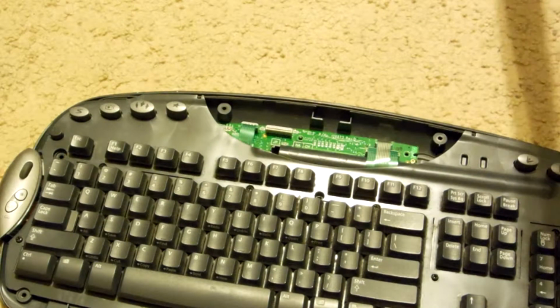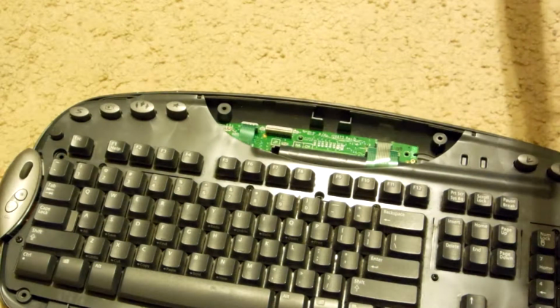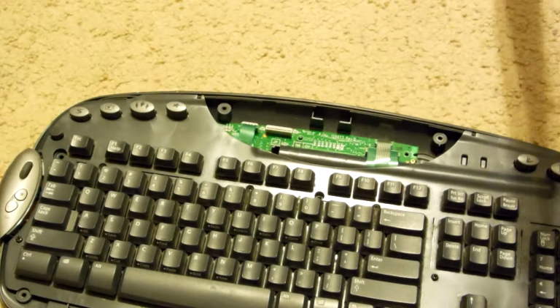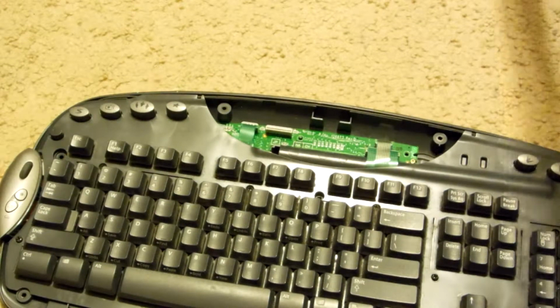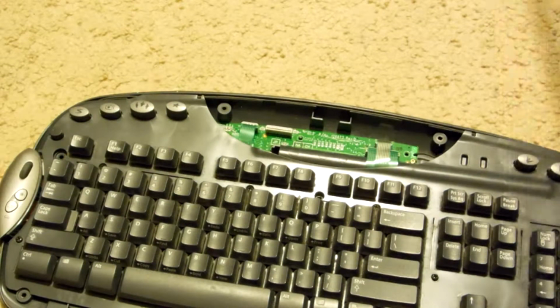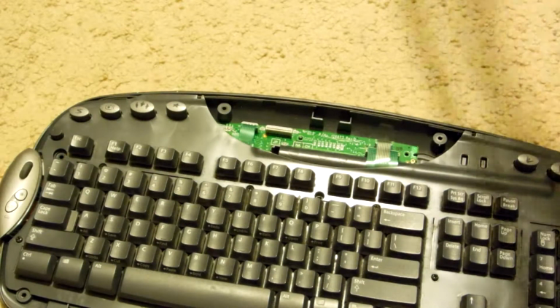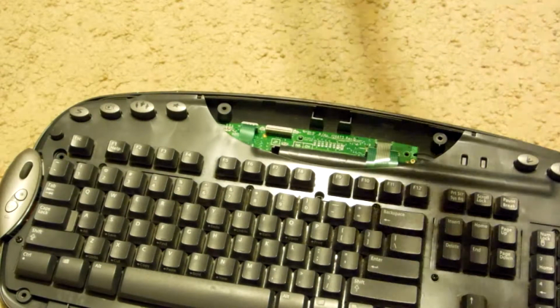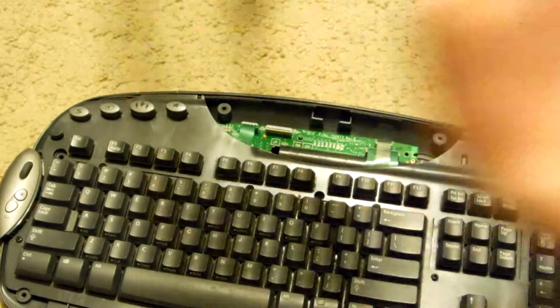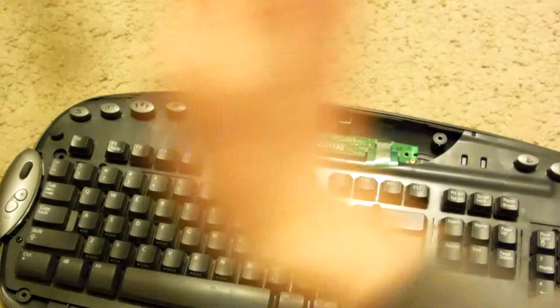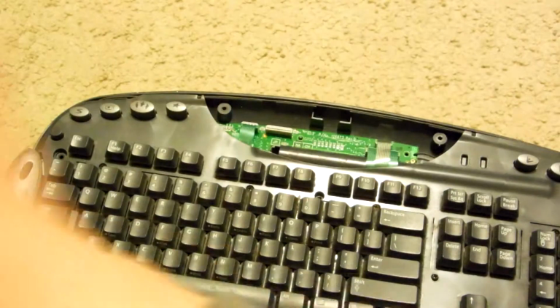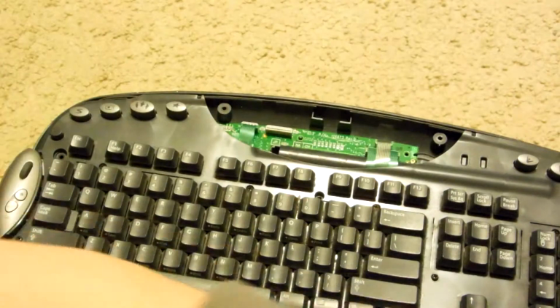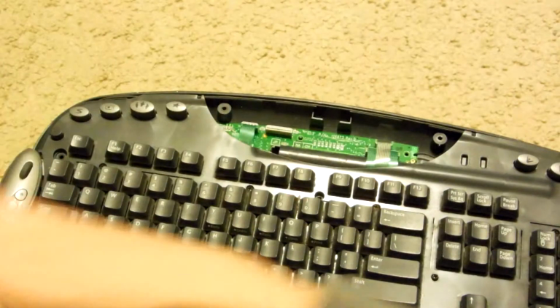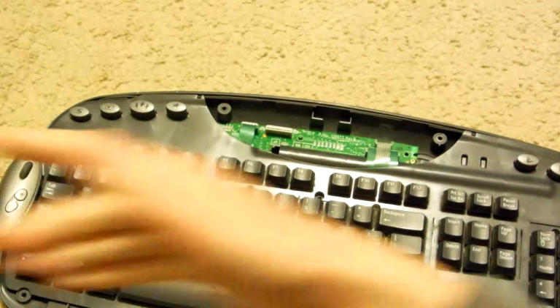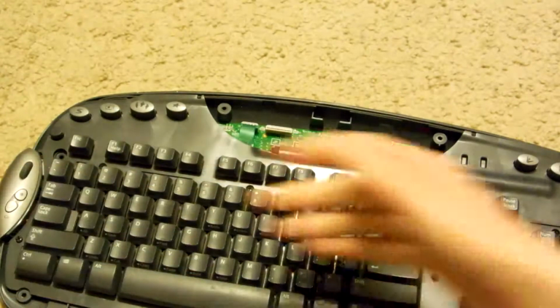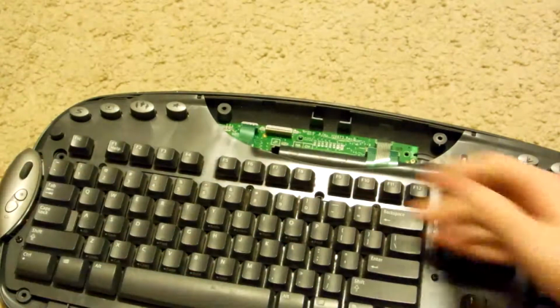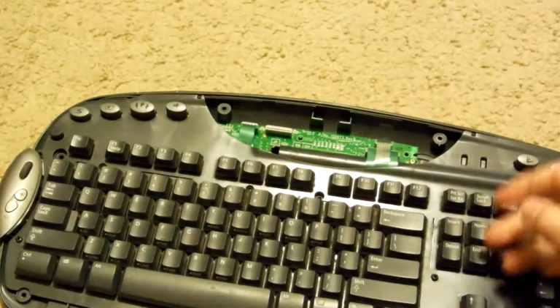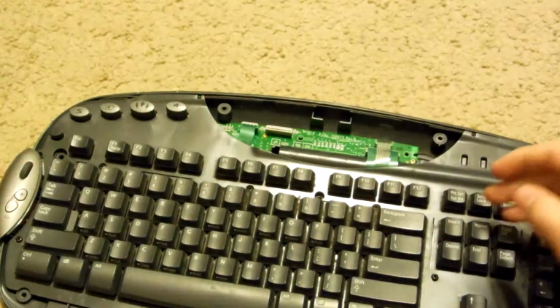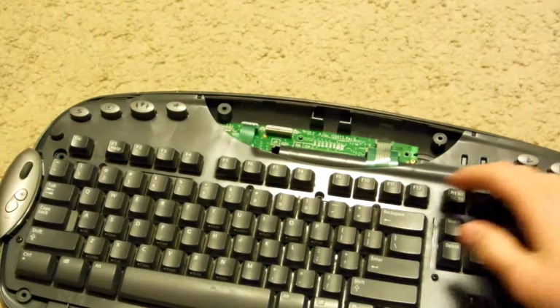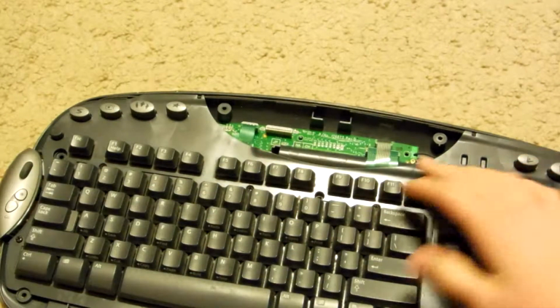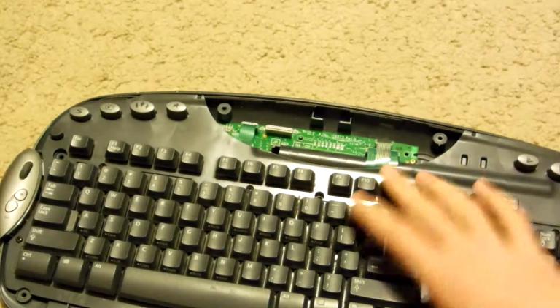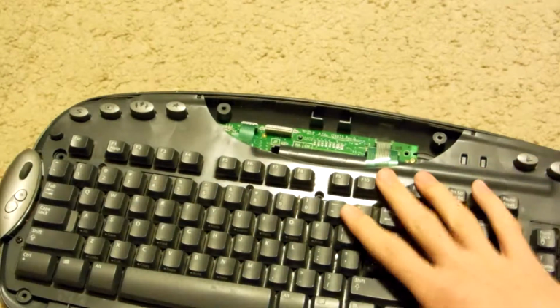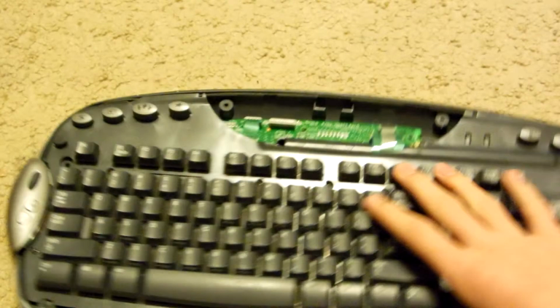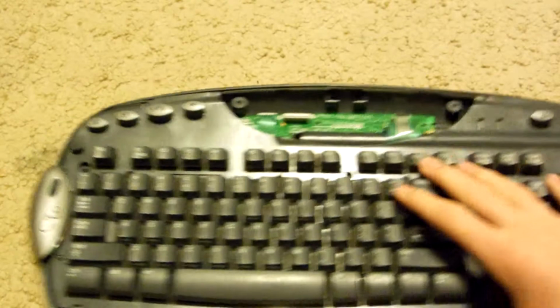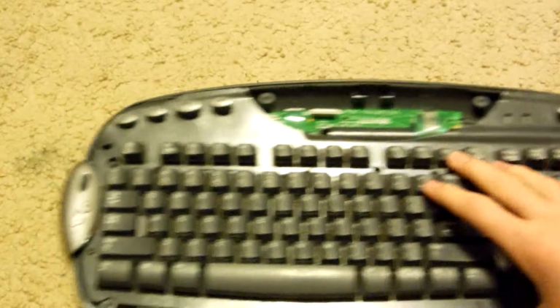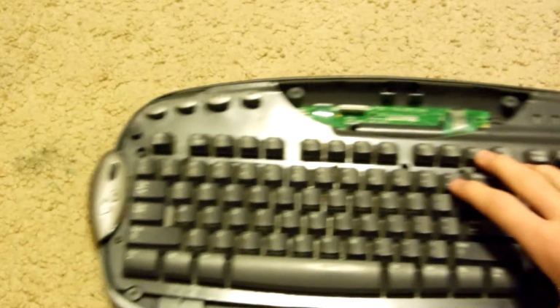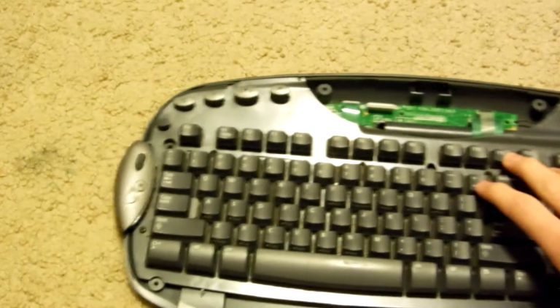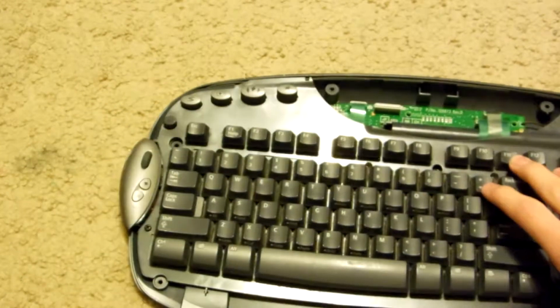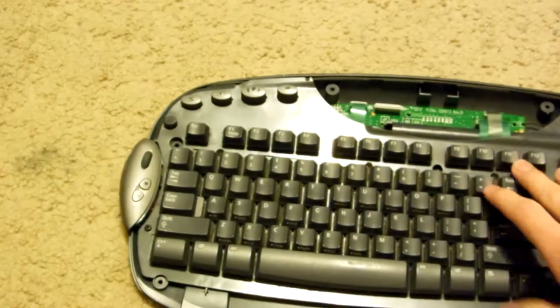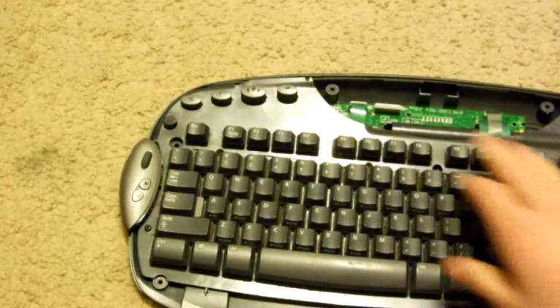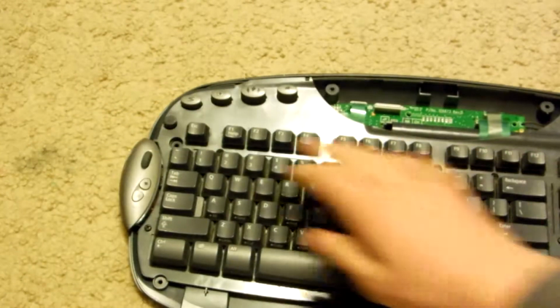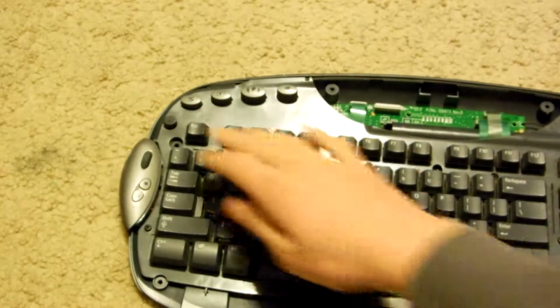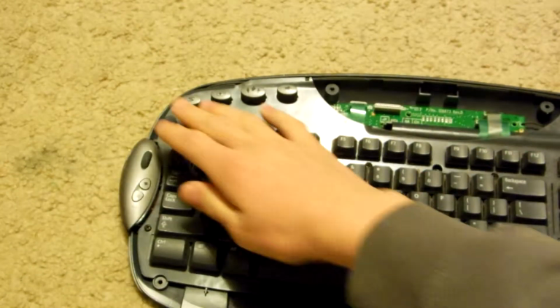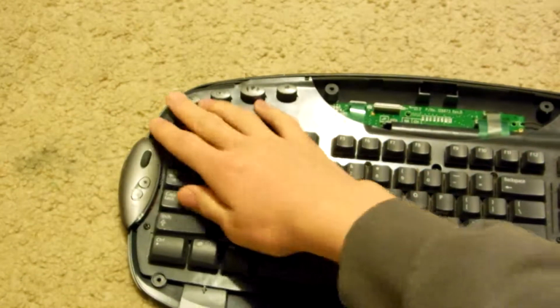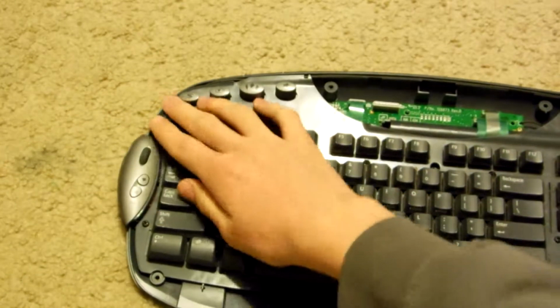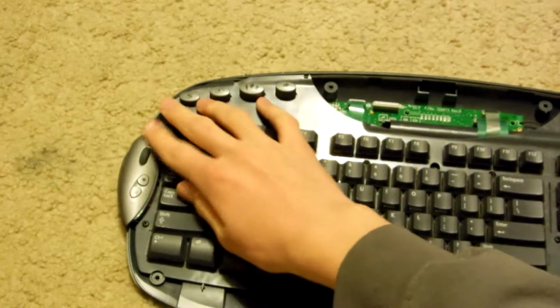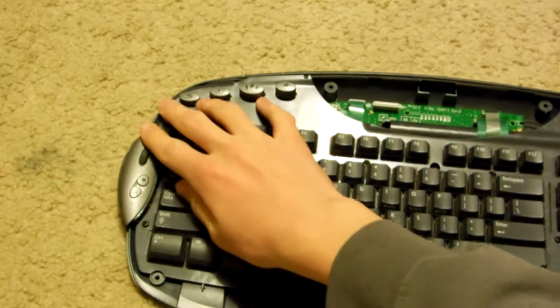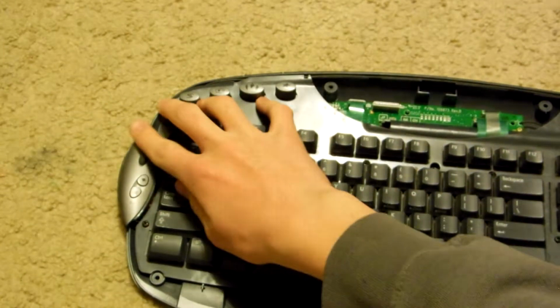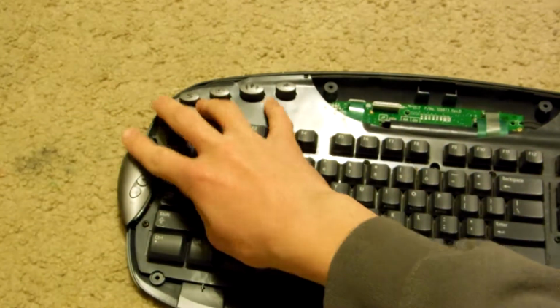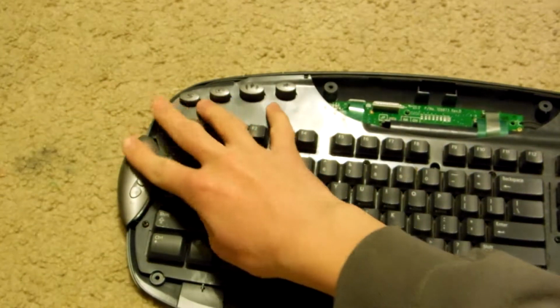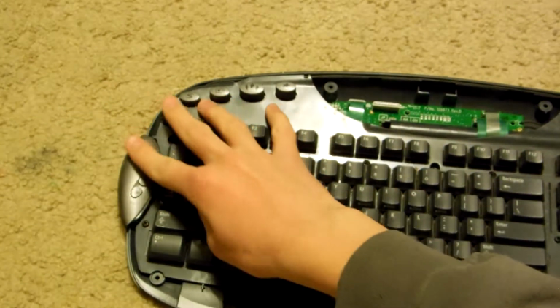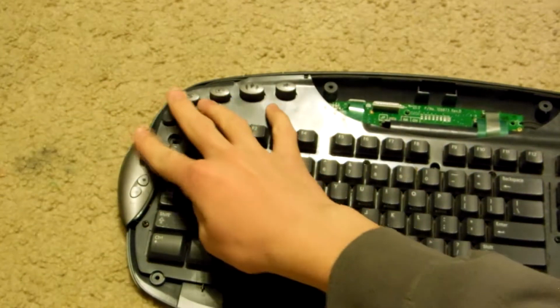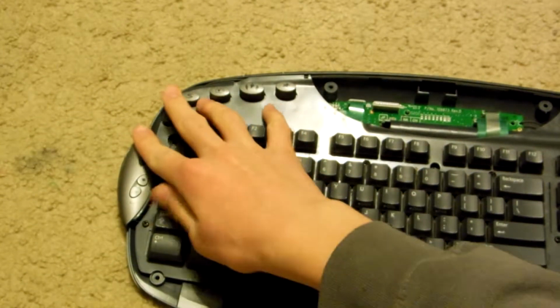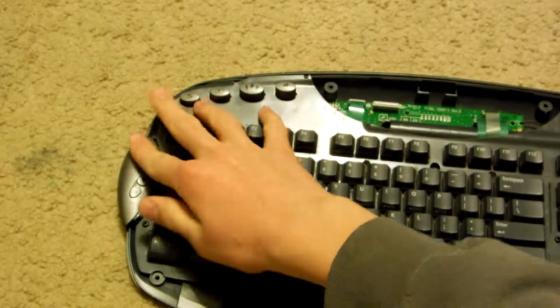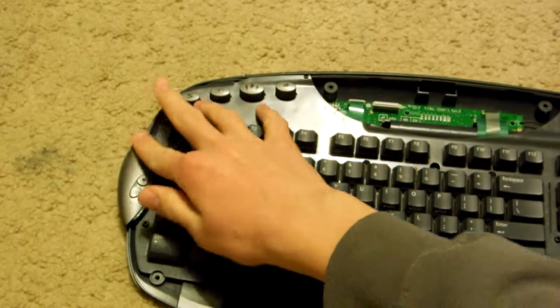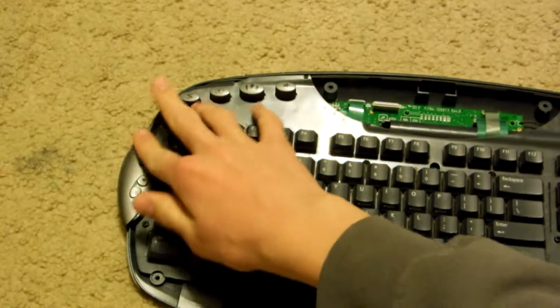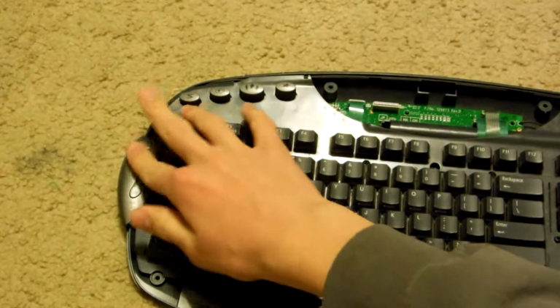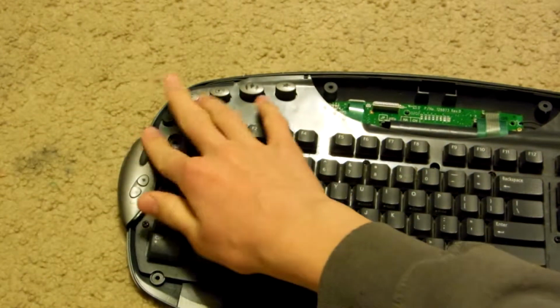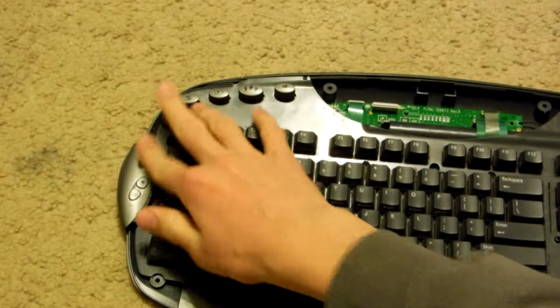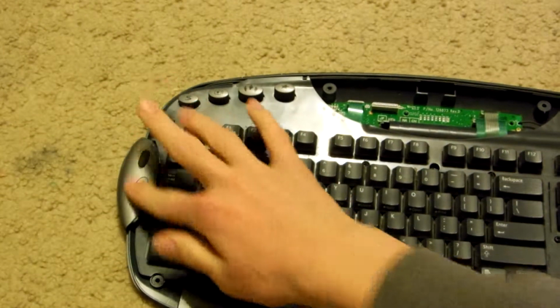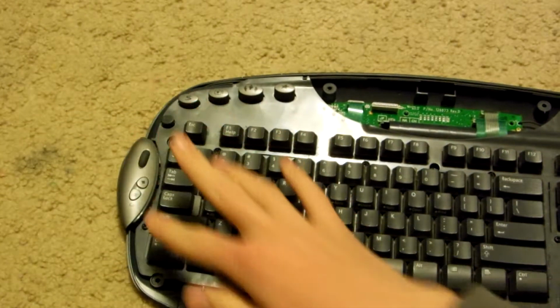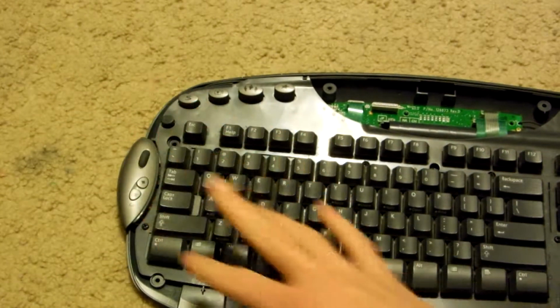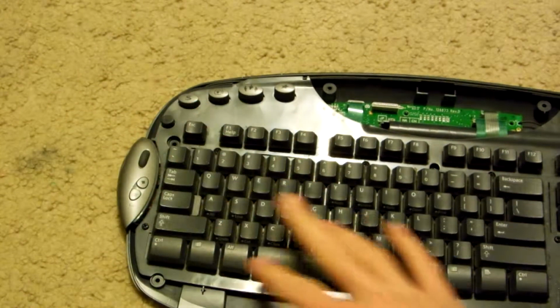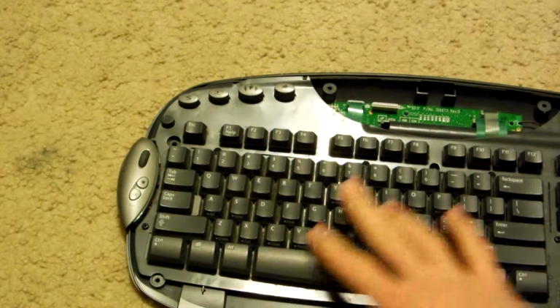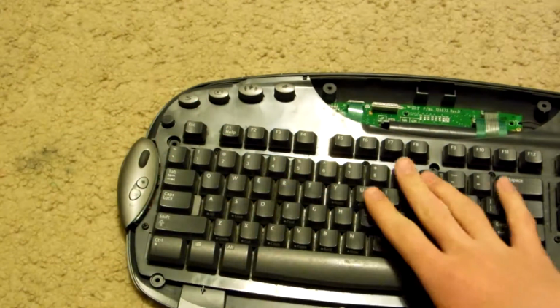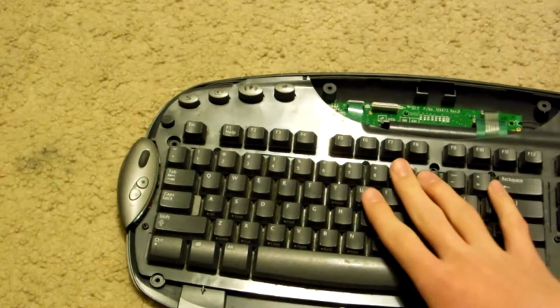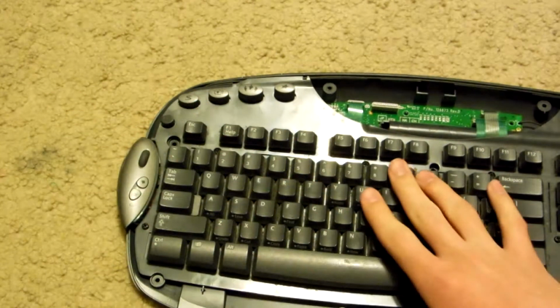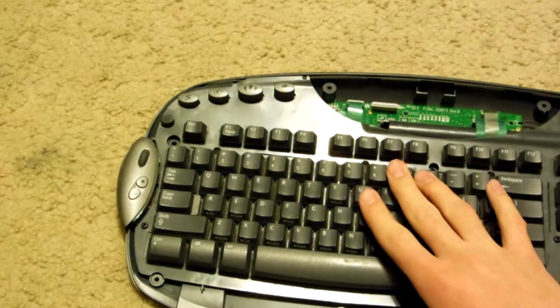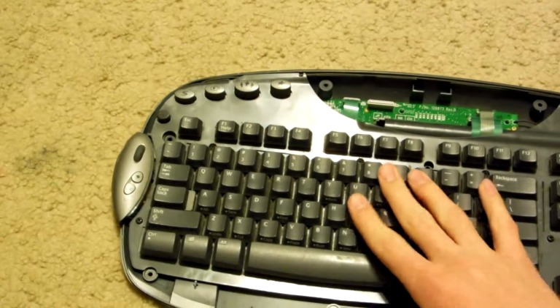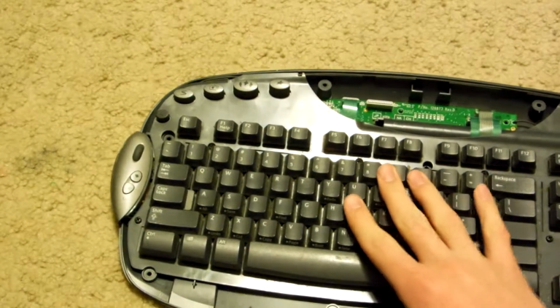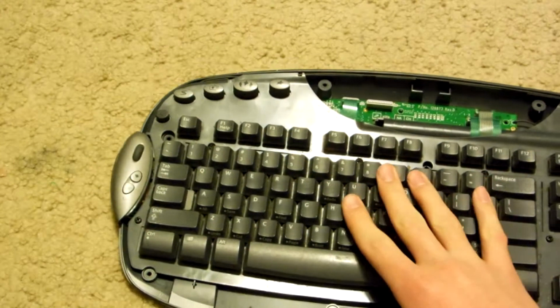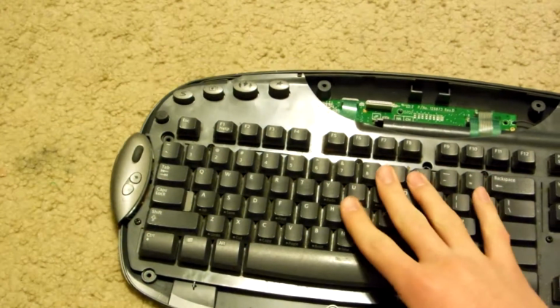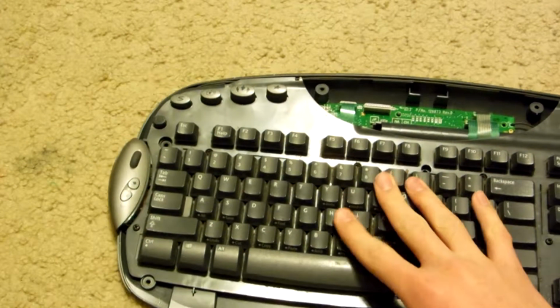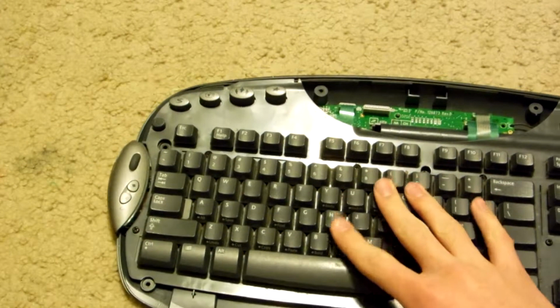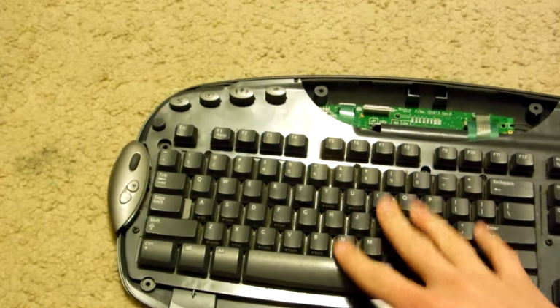So this thing is fairly complex. It has a little almost like a little mouse scroll wheel right there. So that will be interesting.